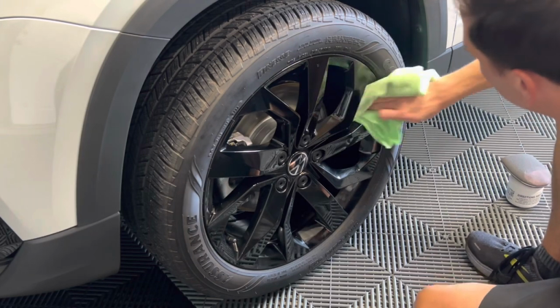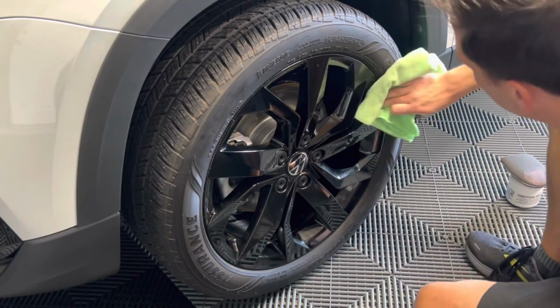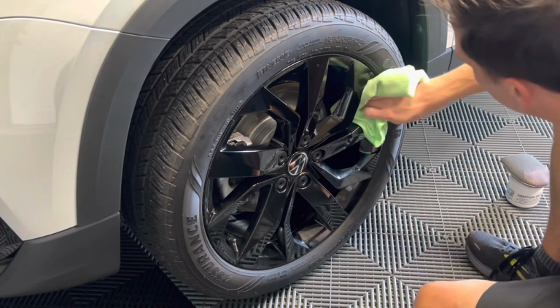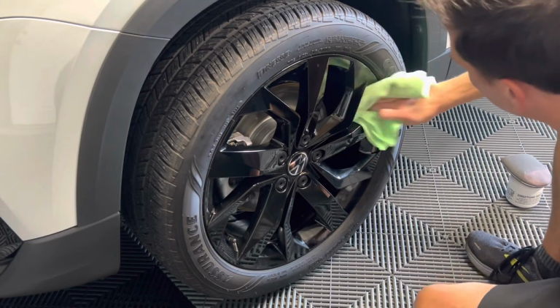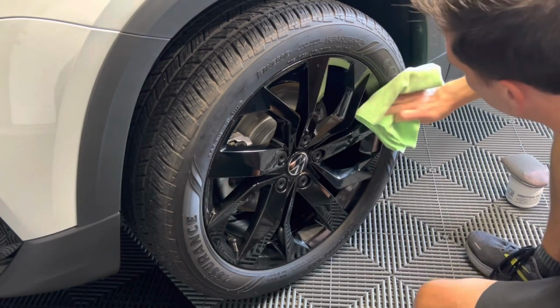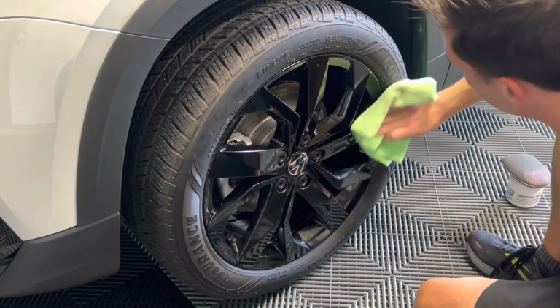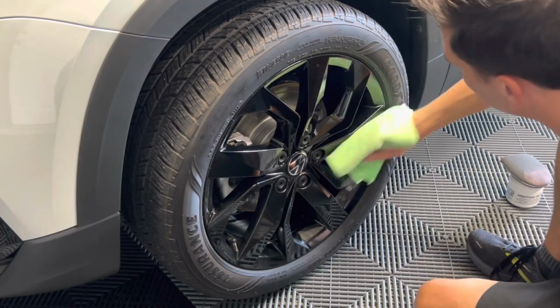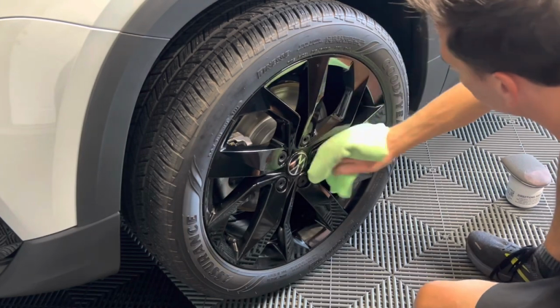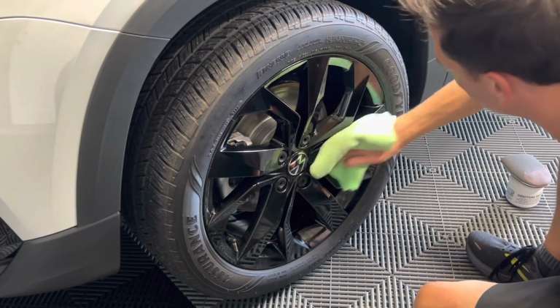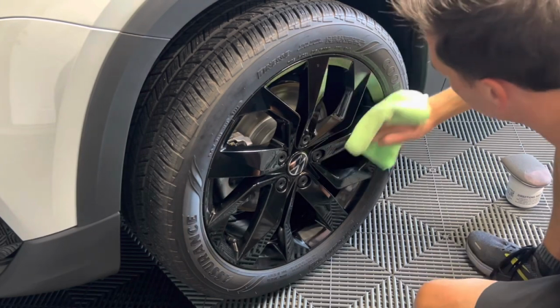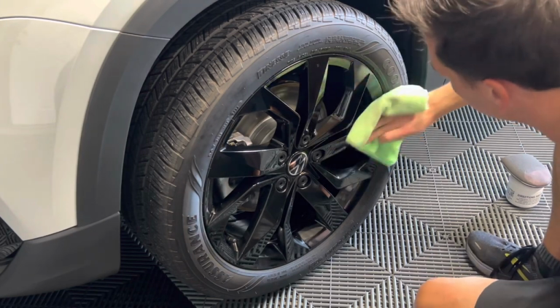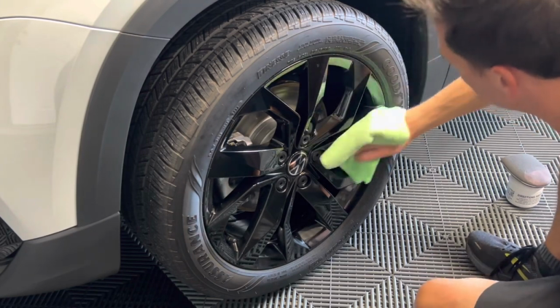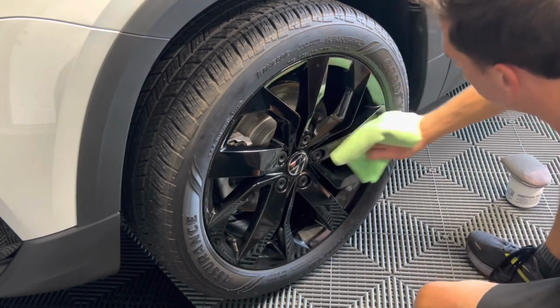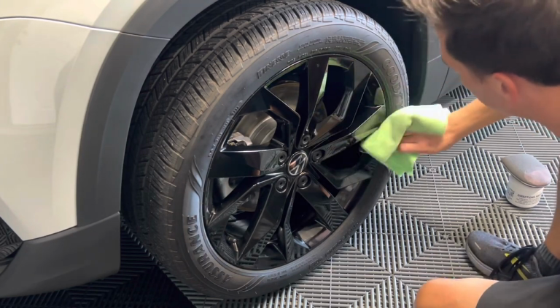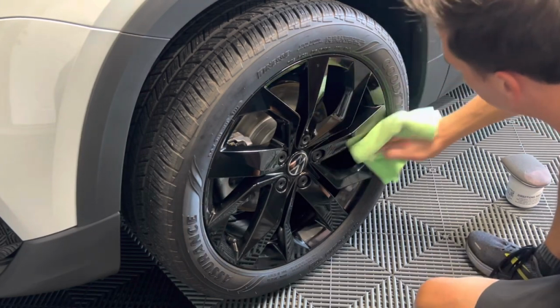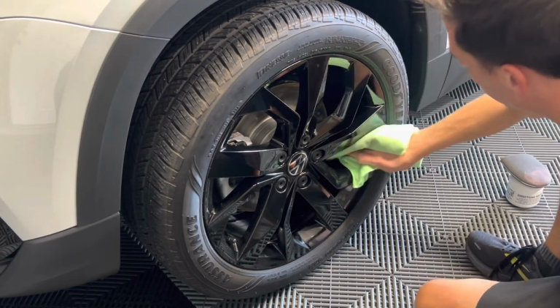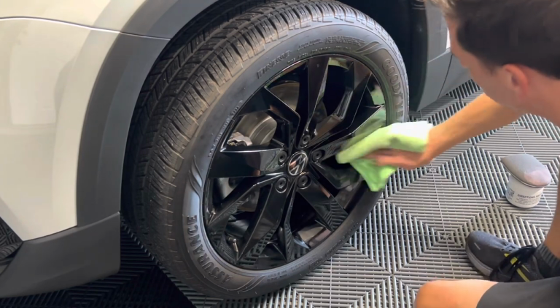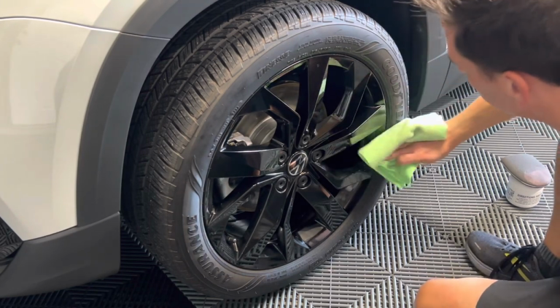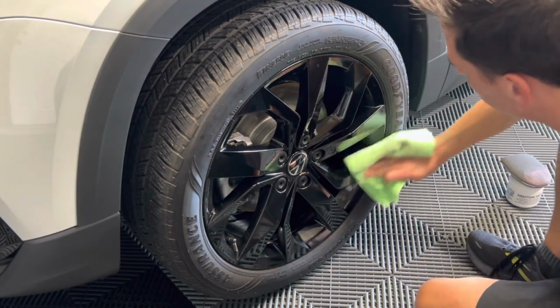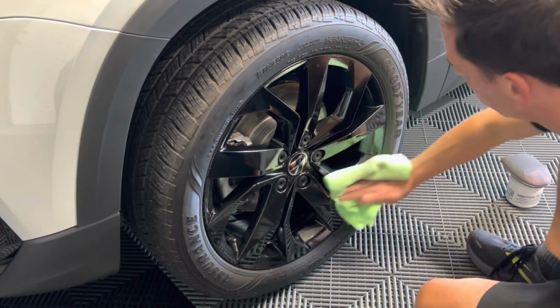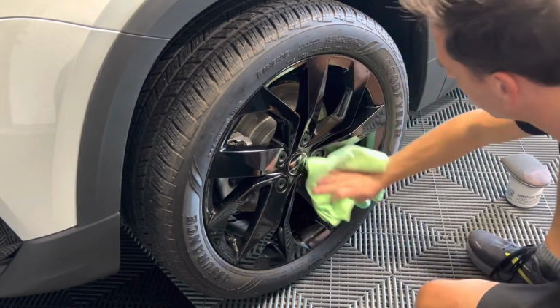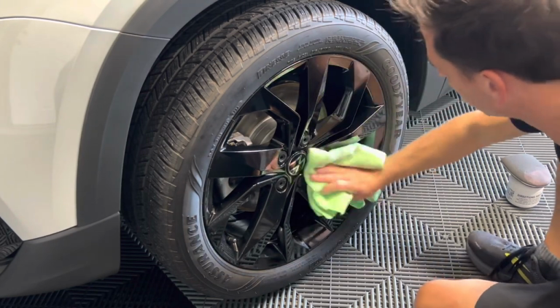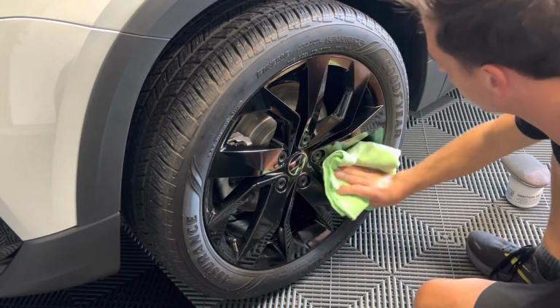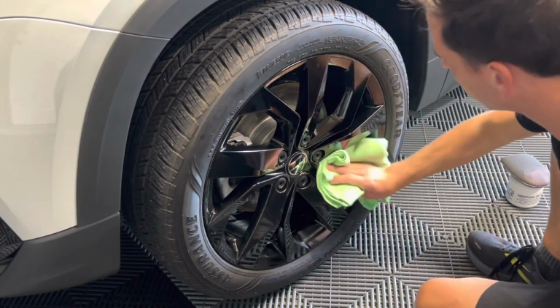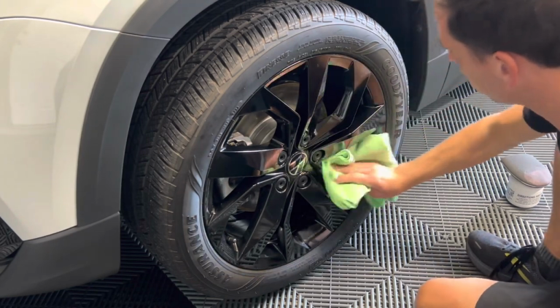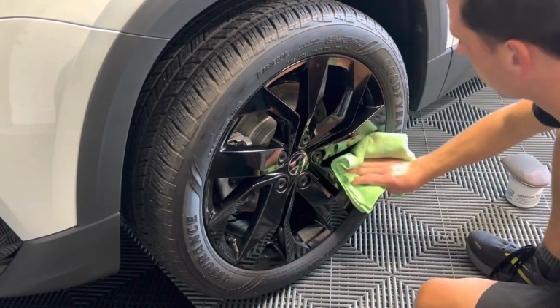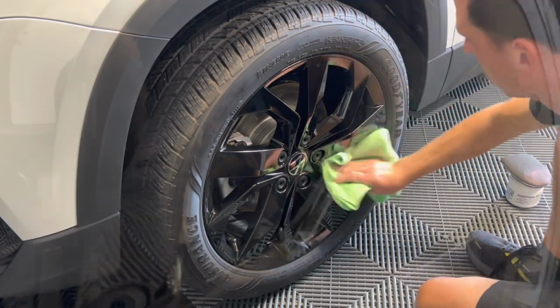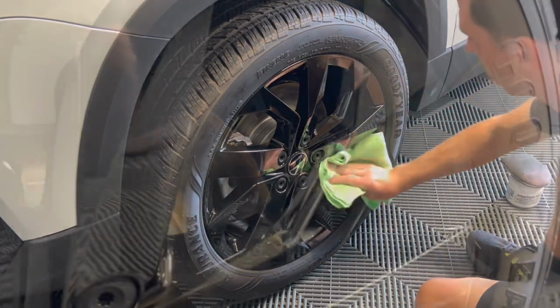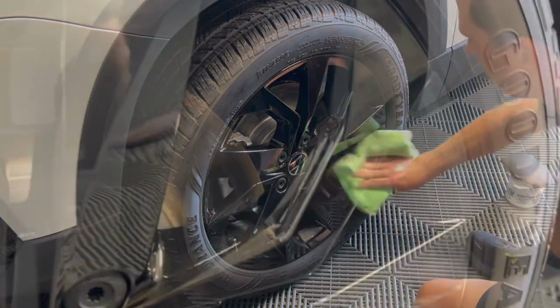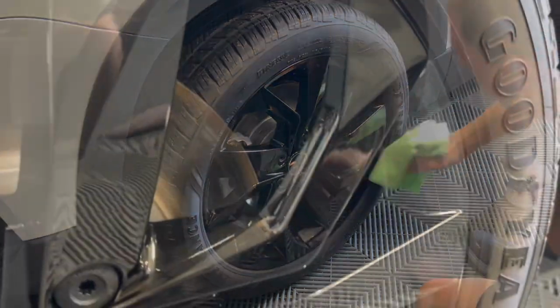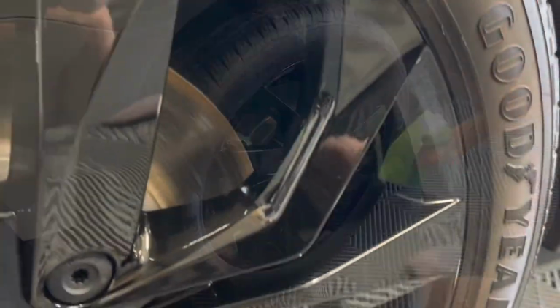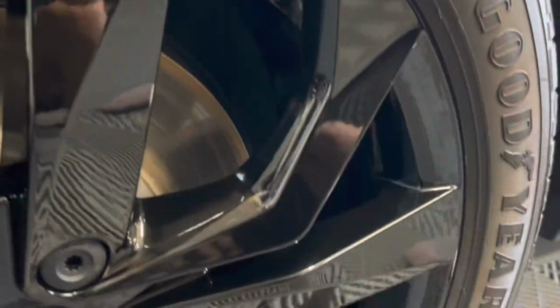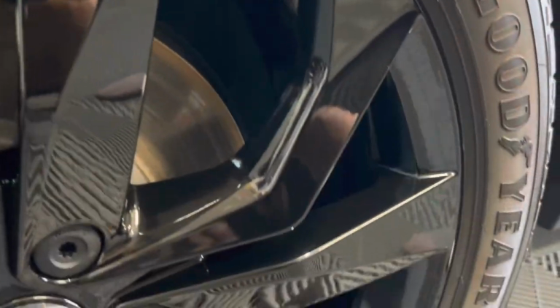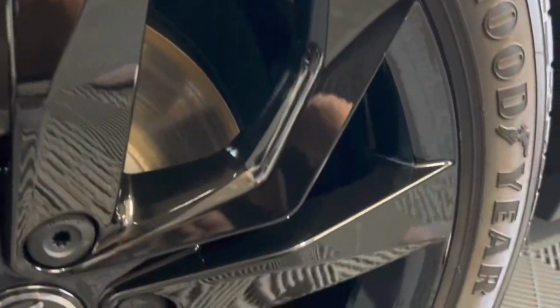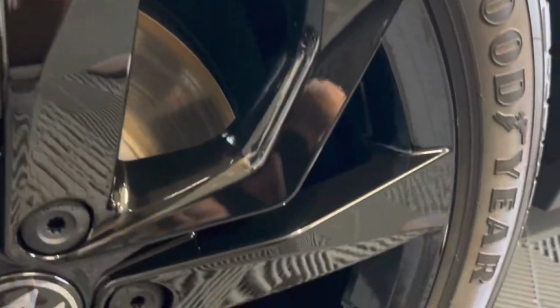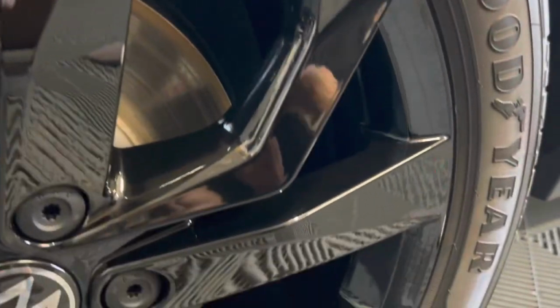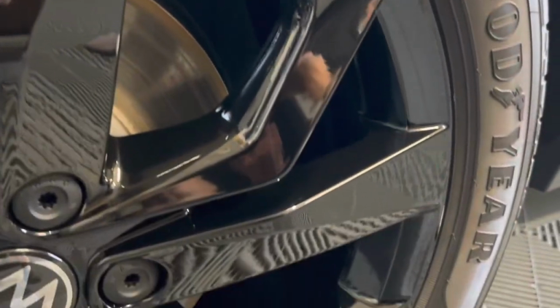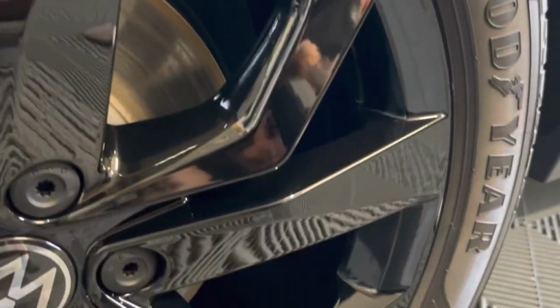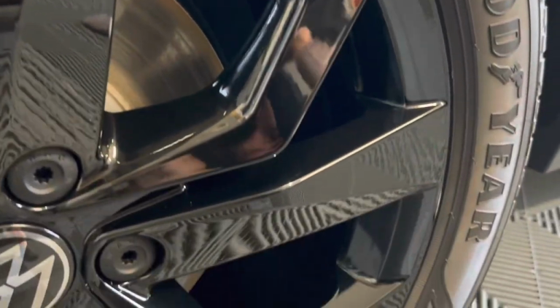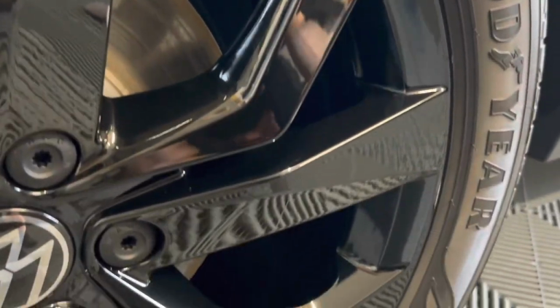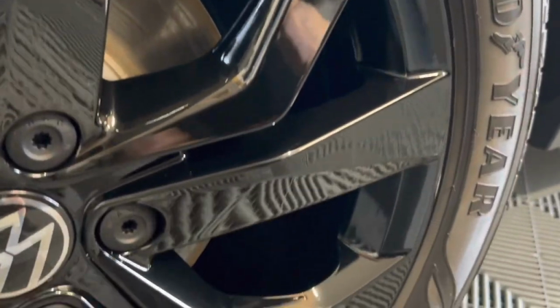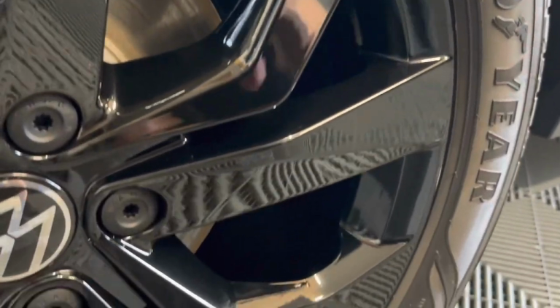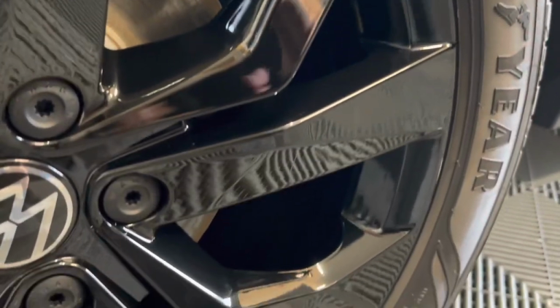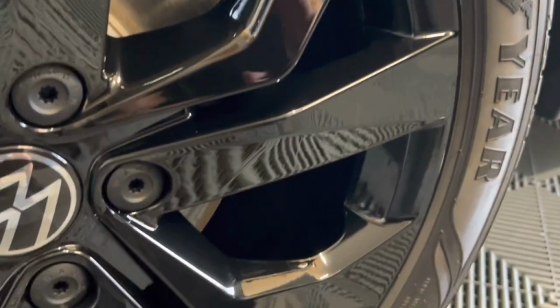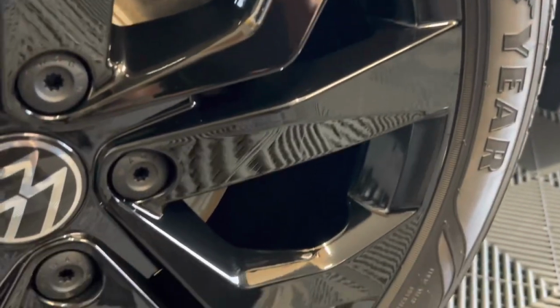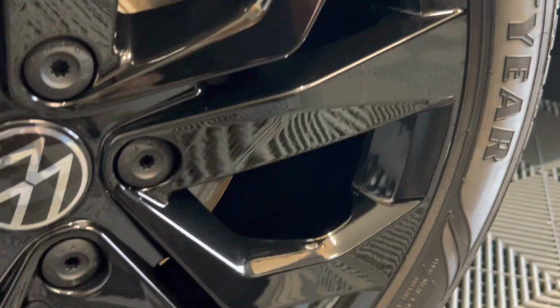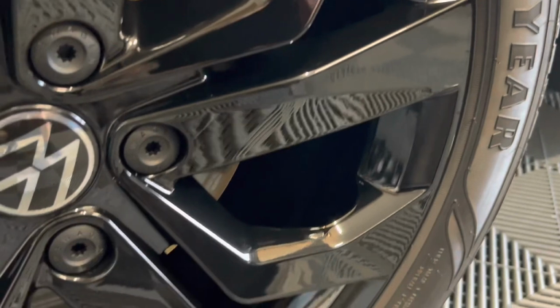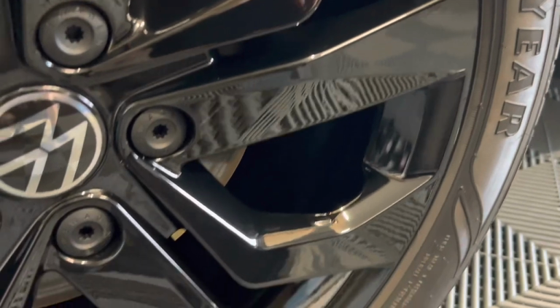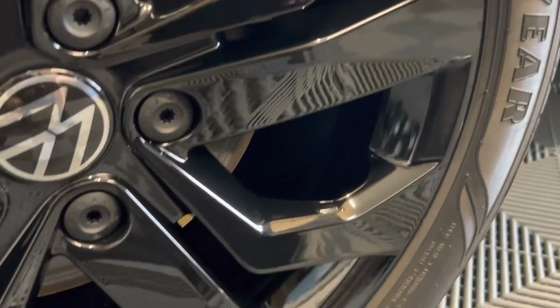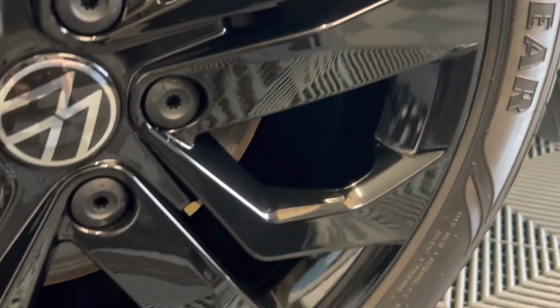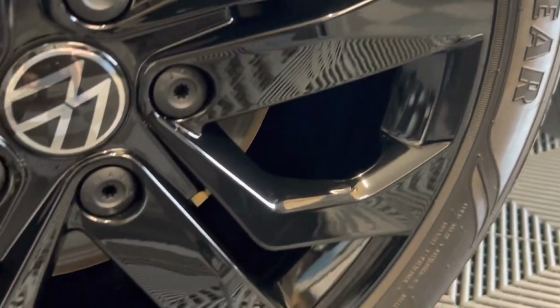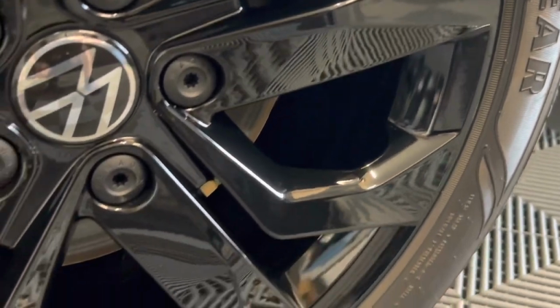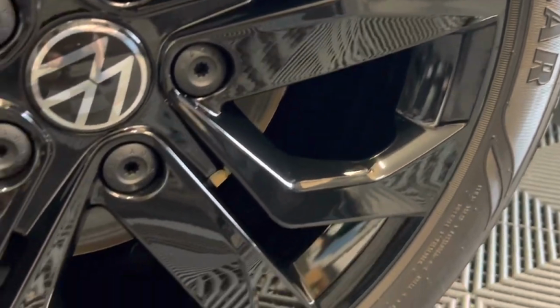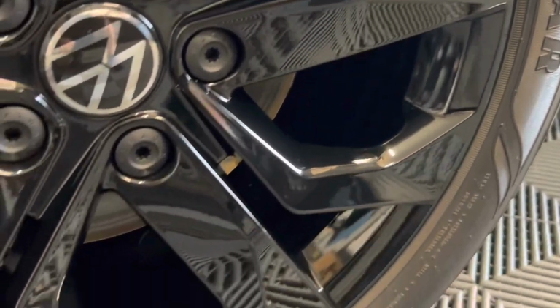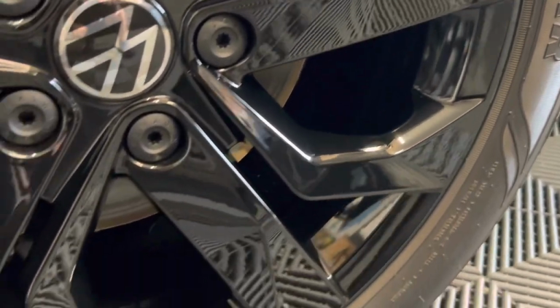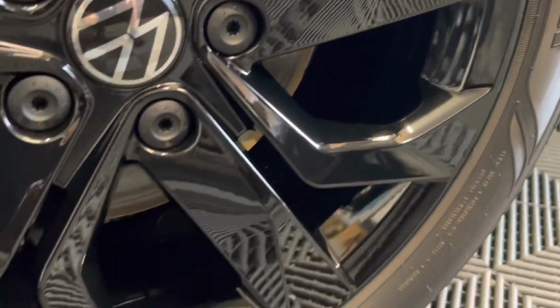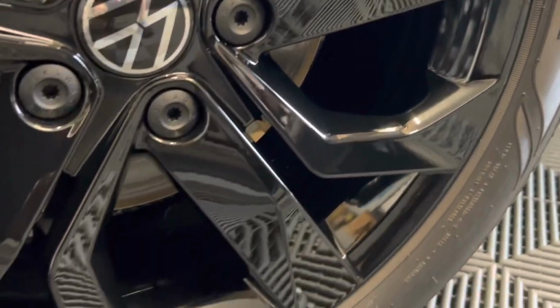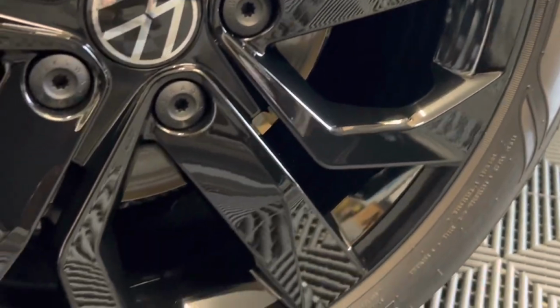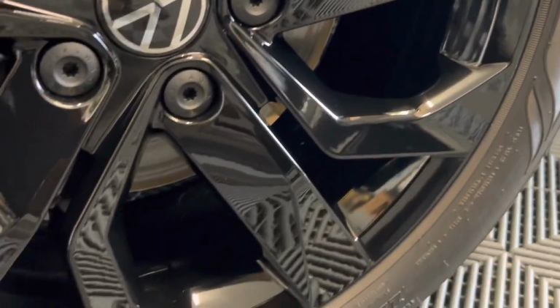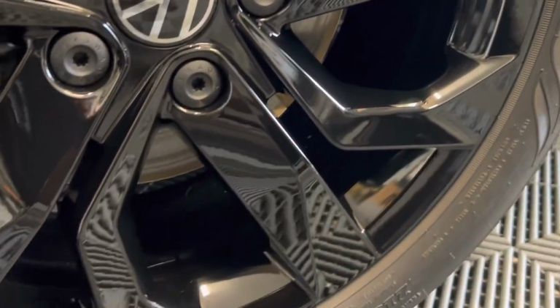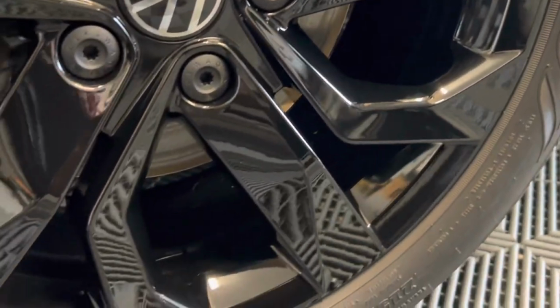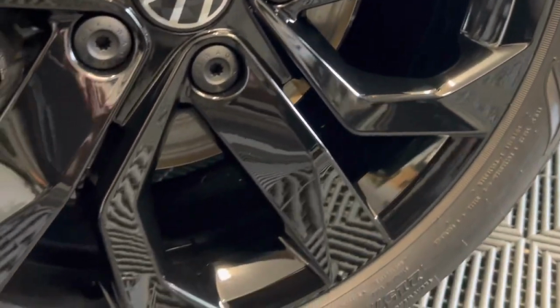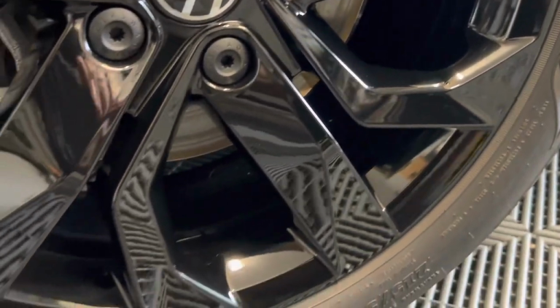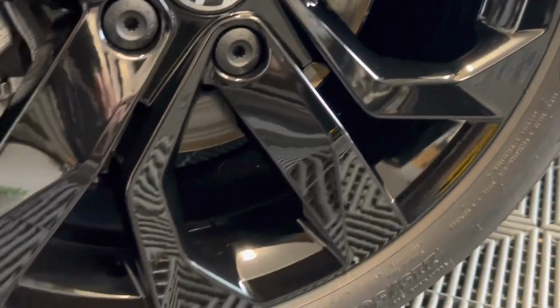One thing you'll love about wheel sealant is just how great it smells. Plus, check out the incredible gloss left behind.